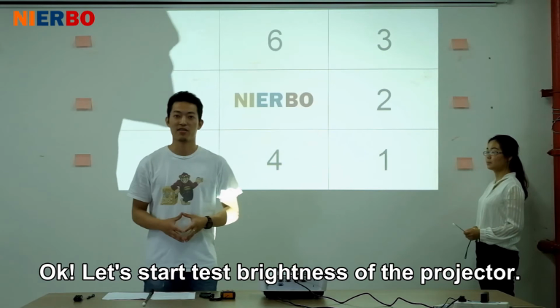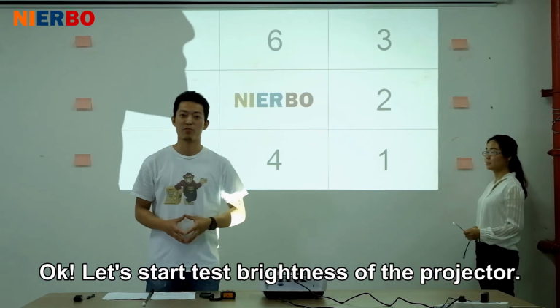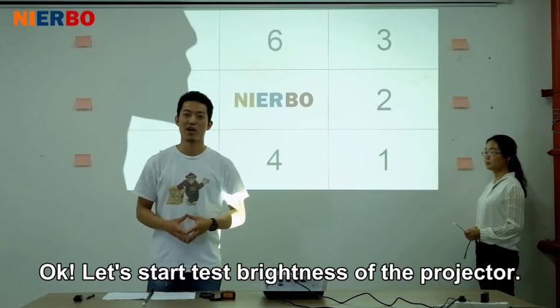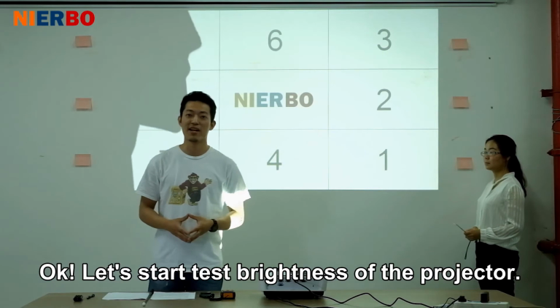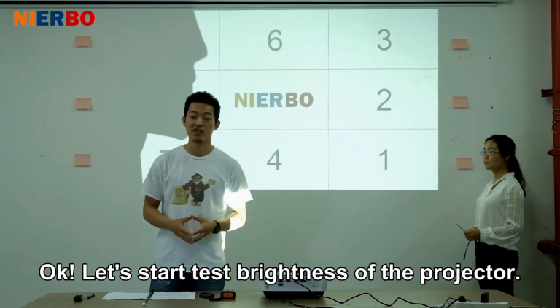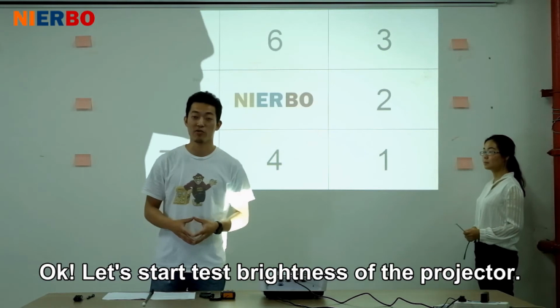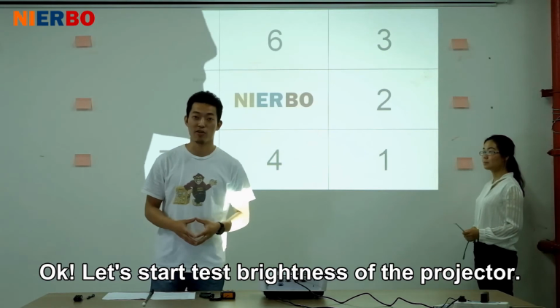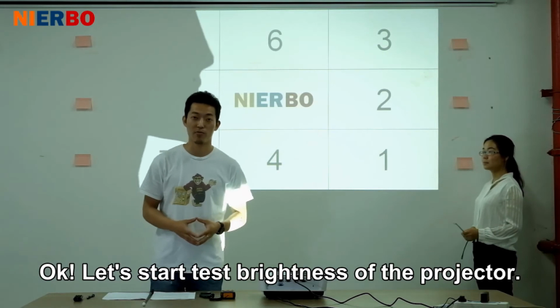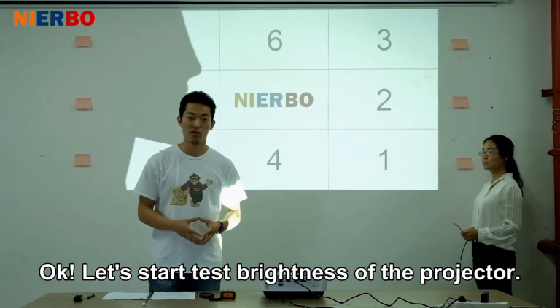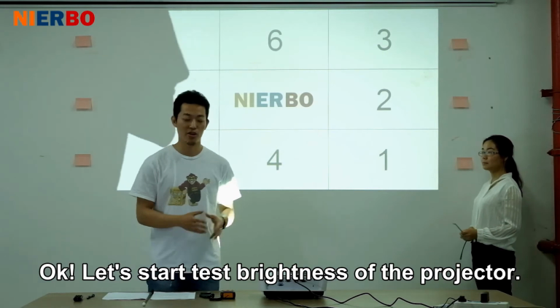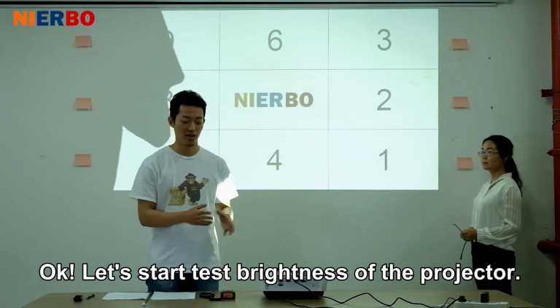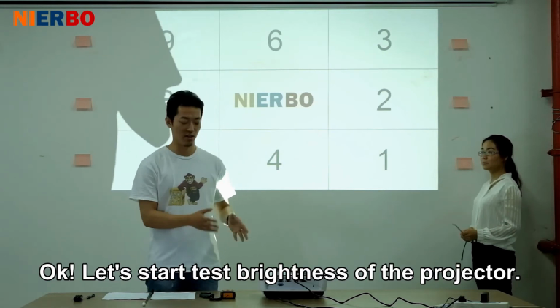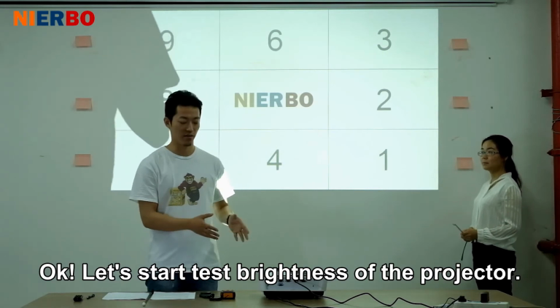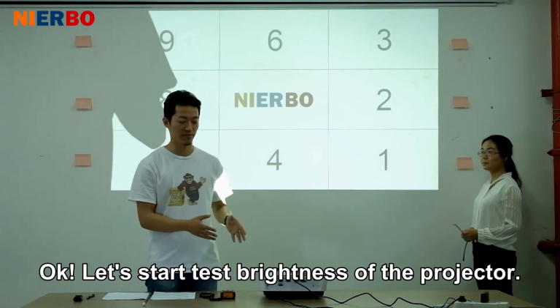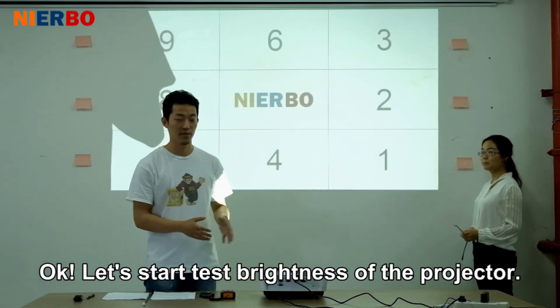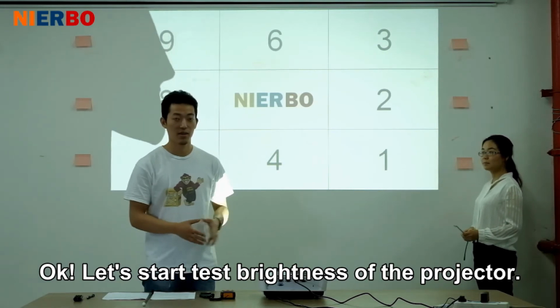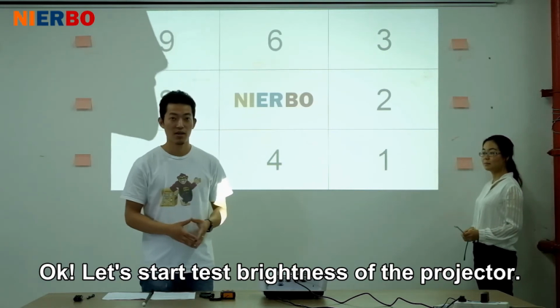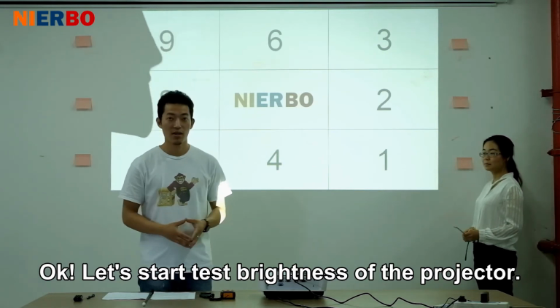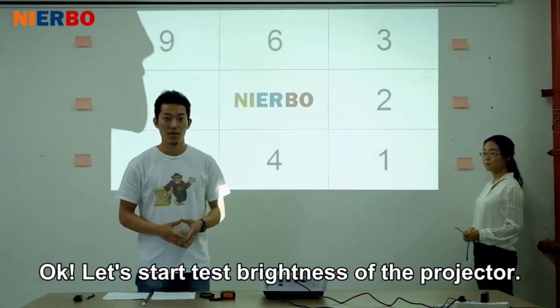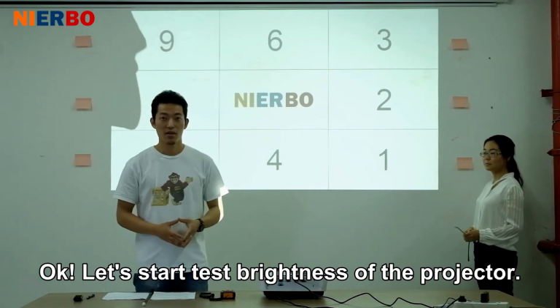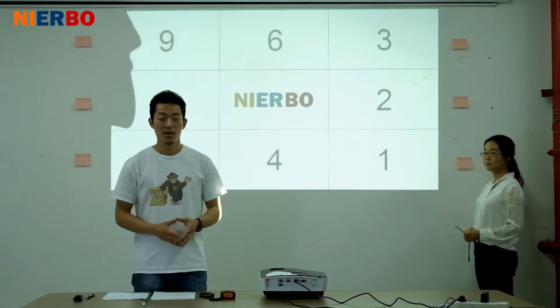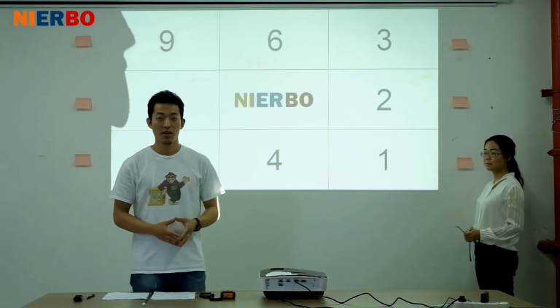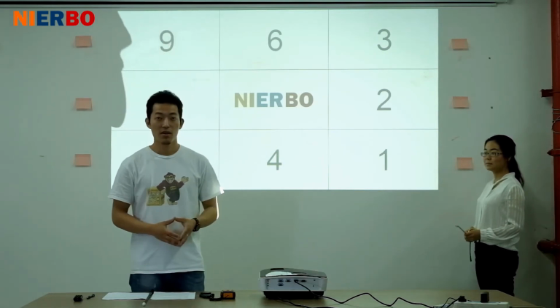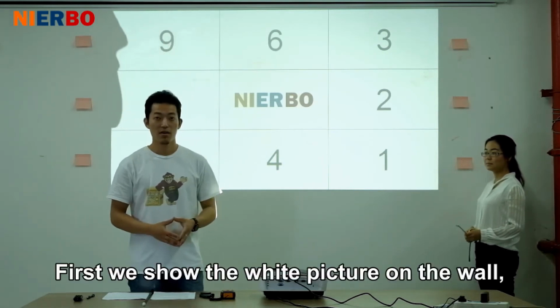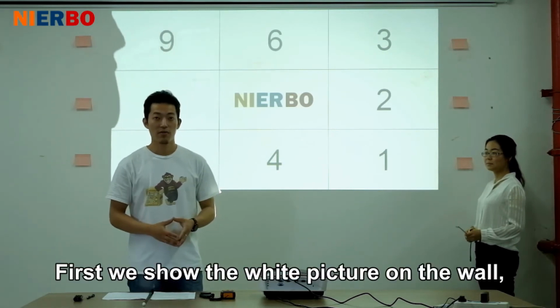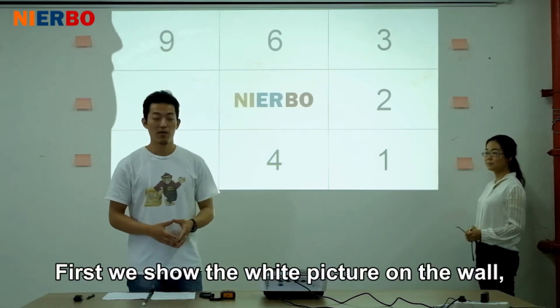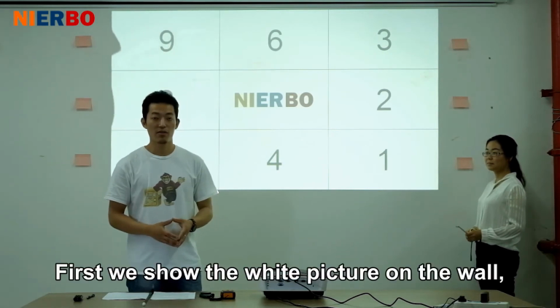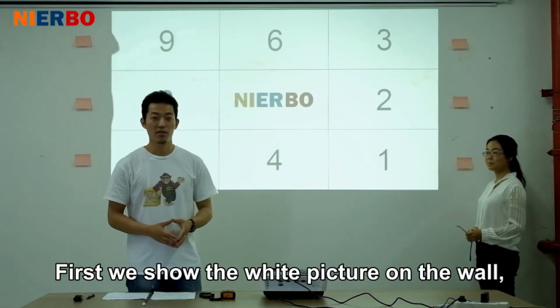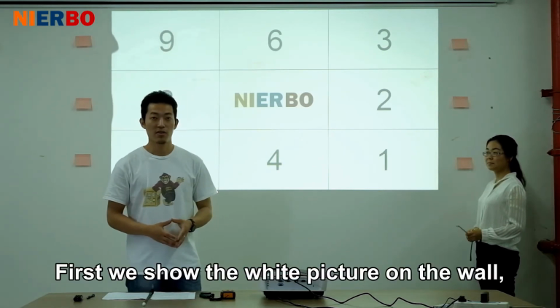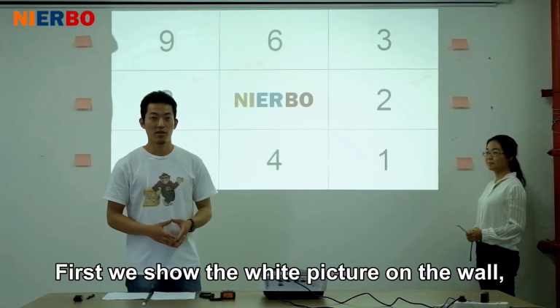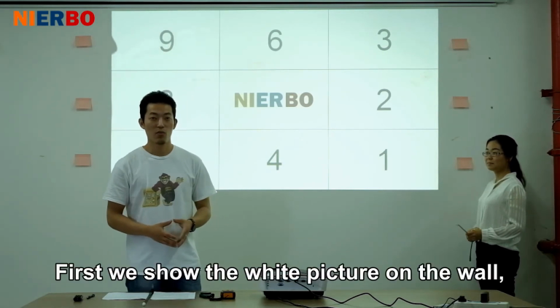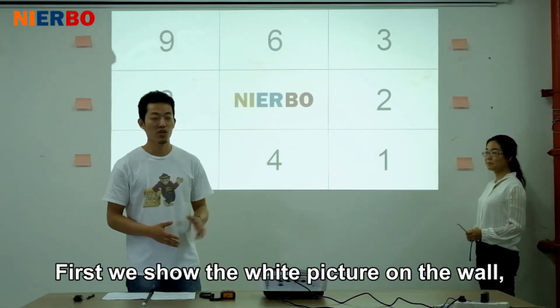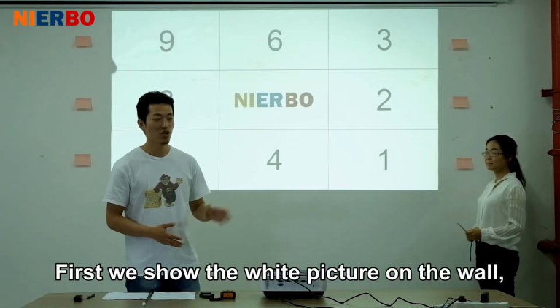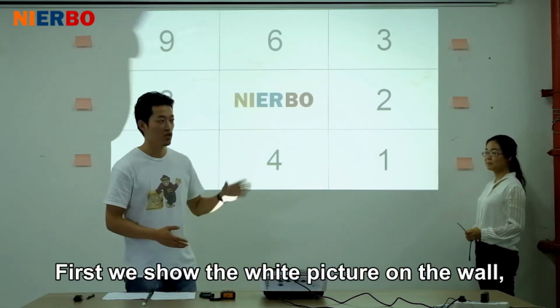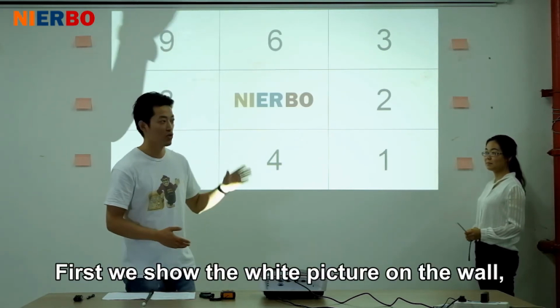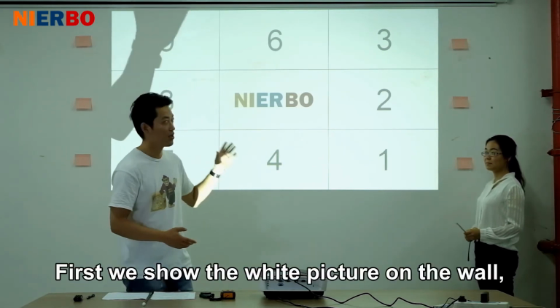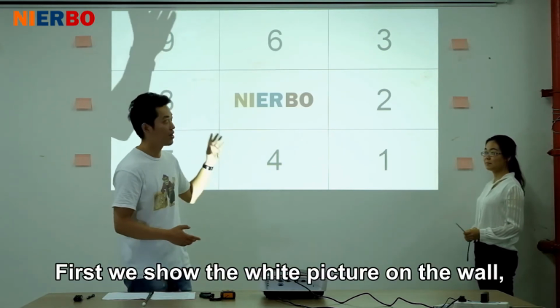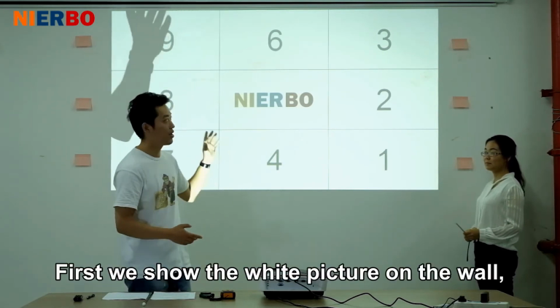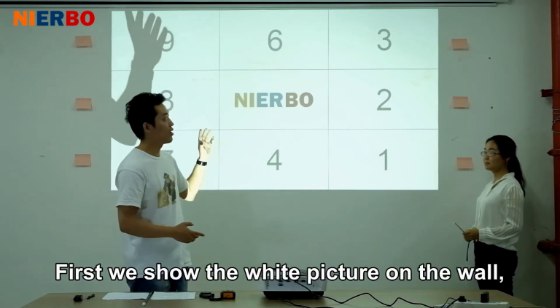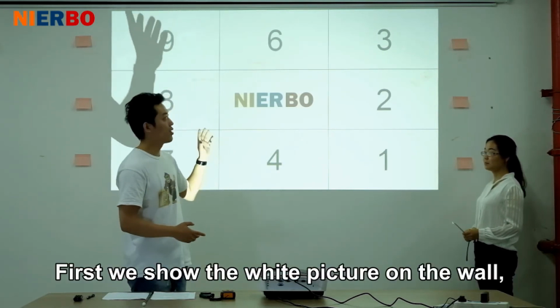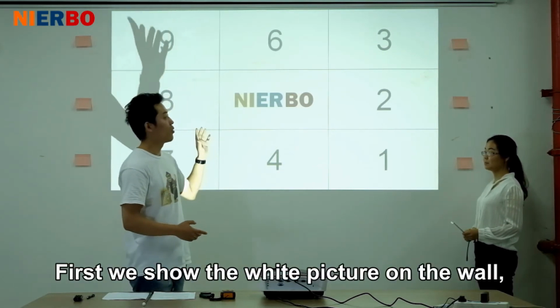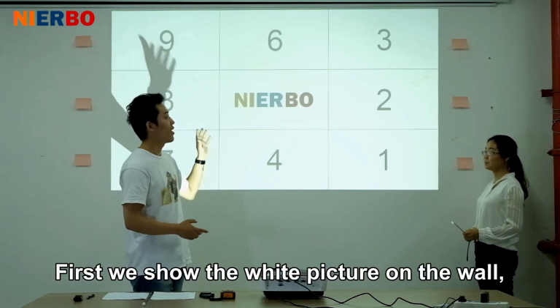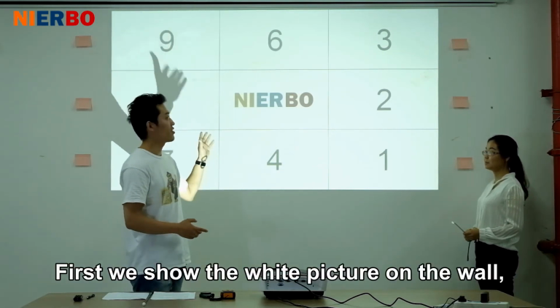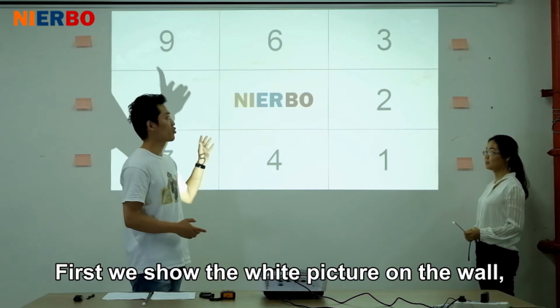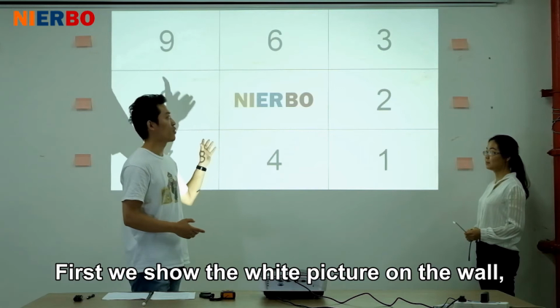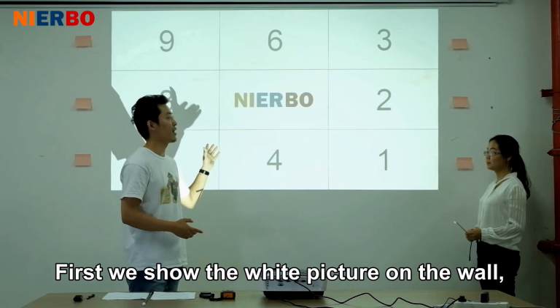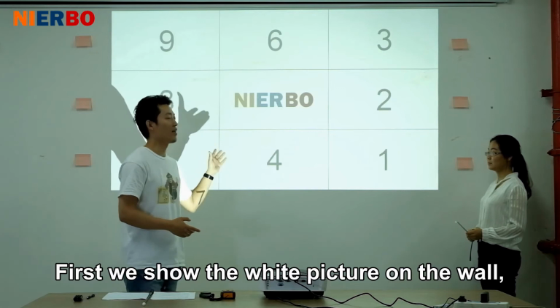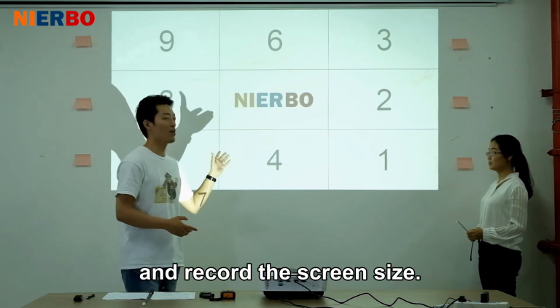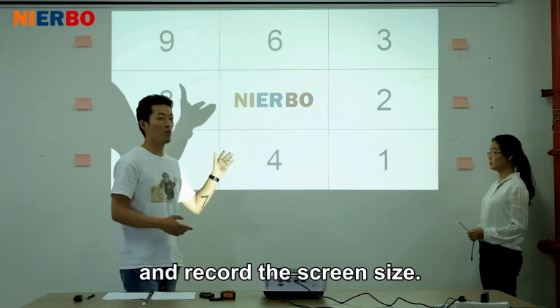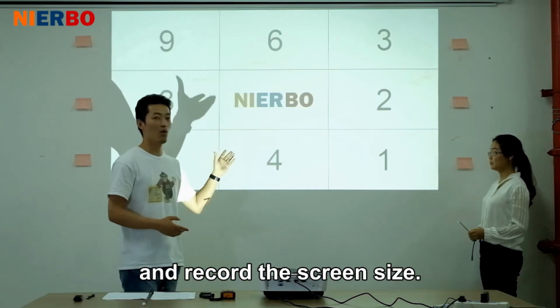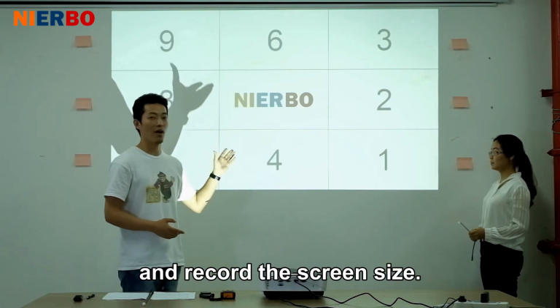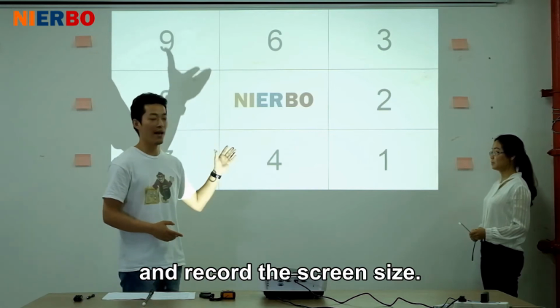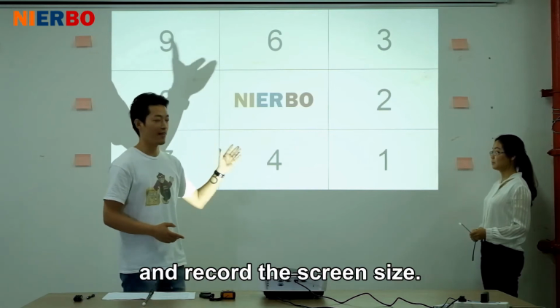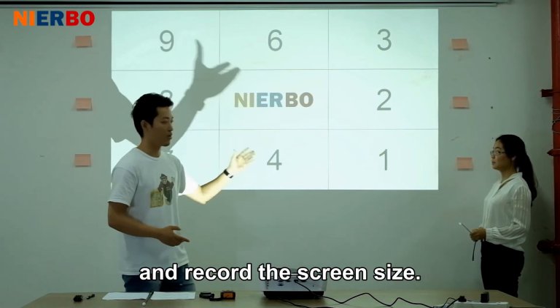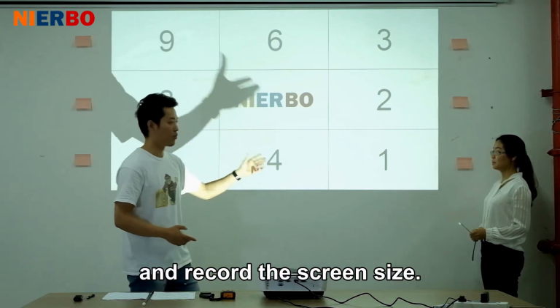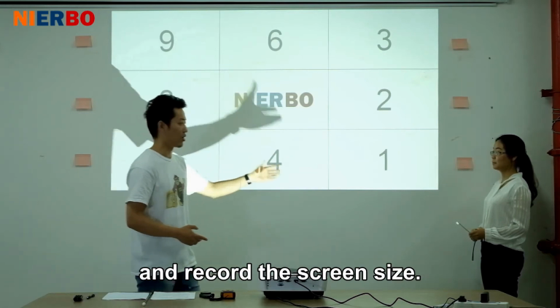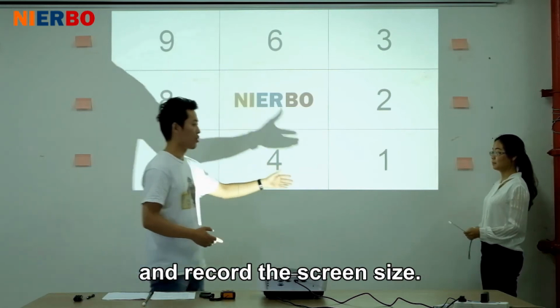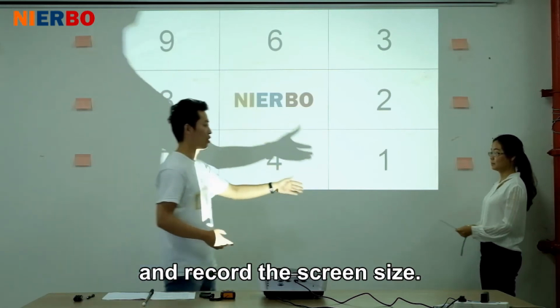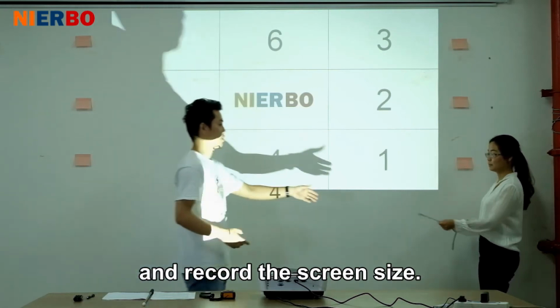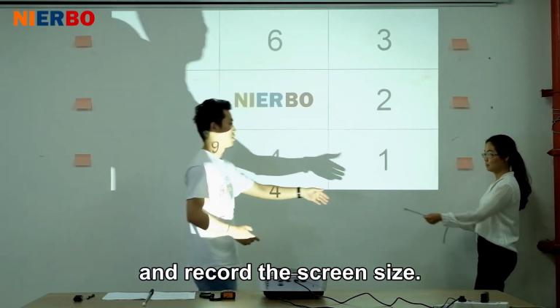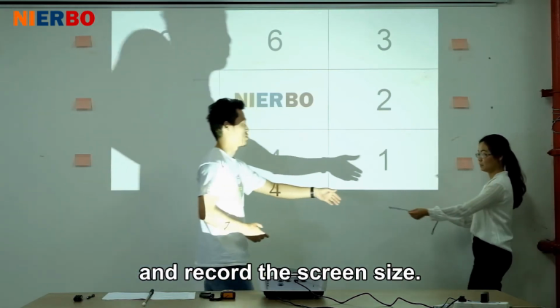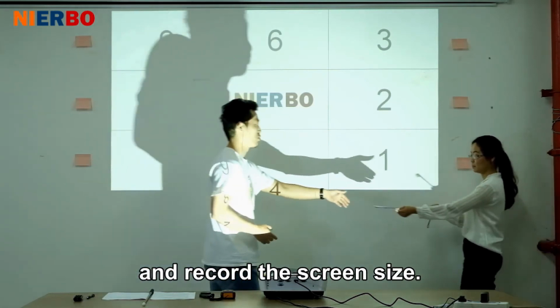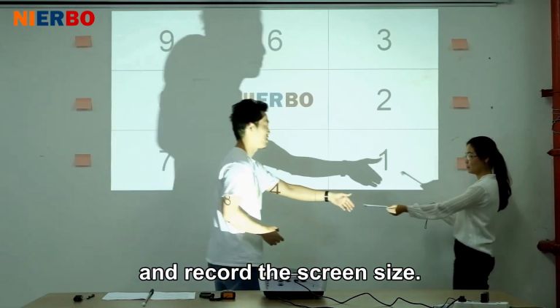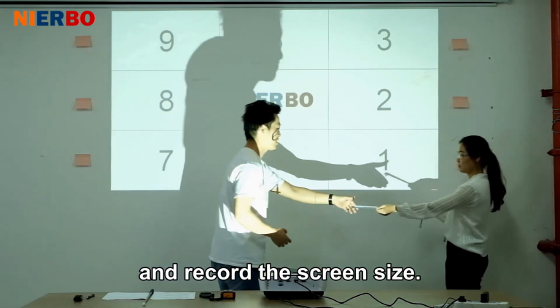Test brightness of the projector. First, we should project a white picture on the wall and record the screen size.